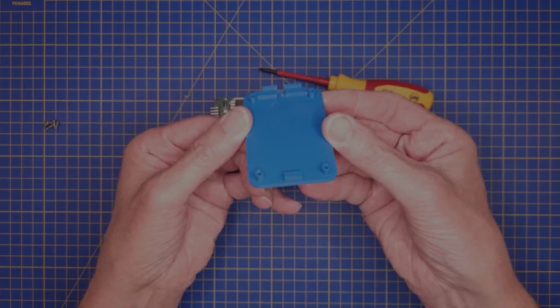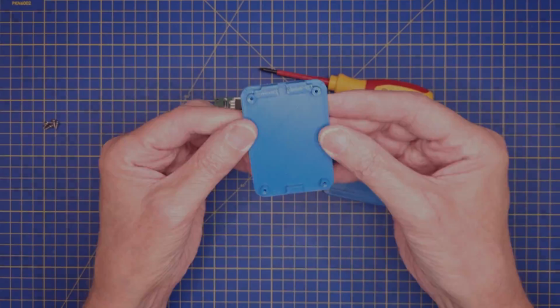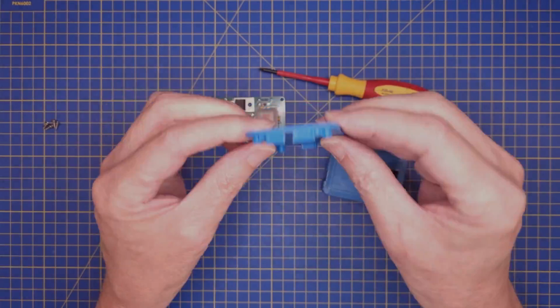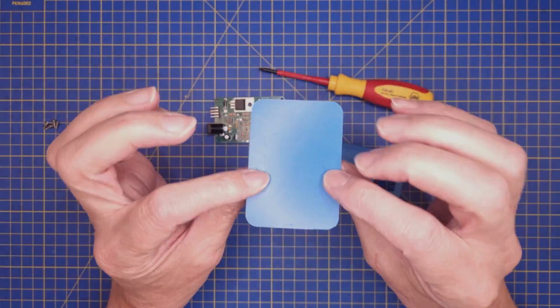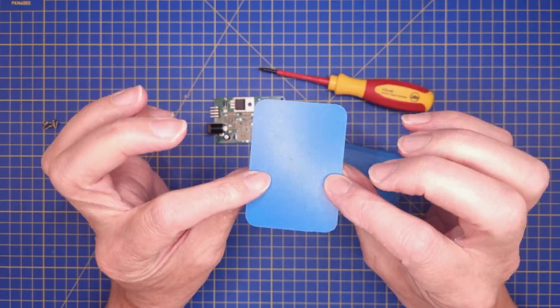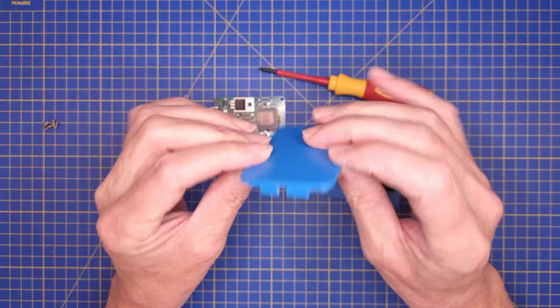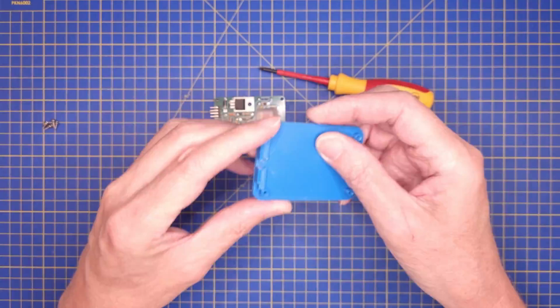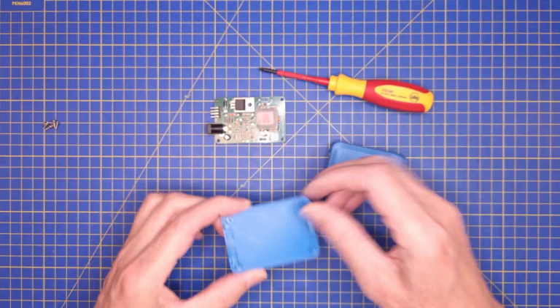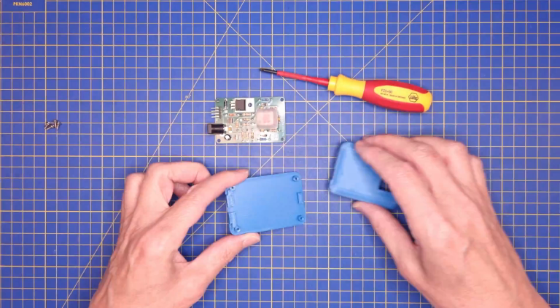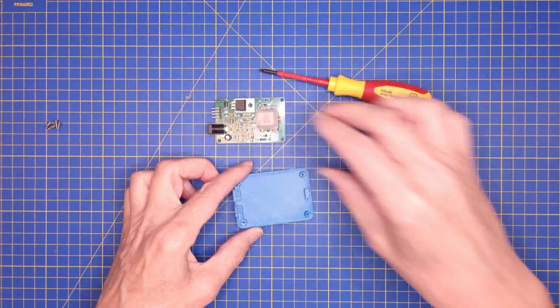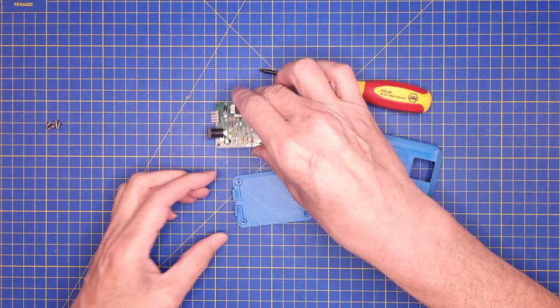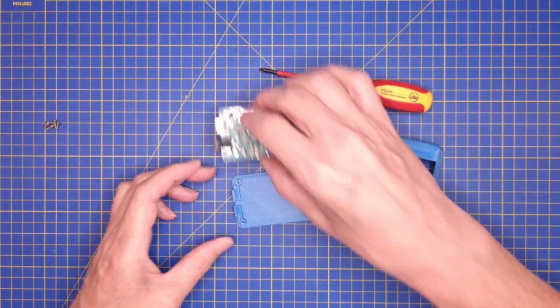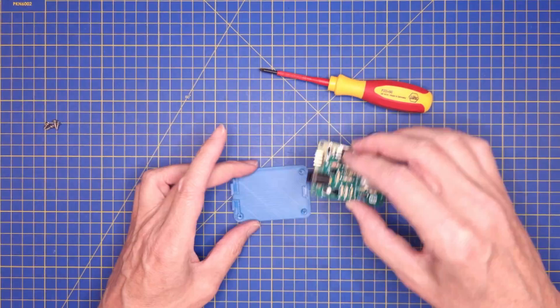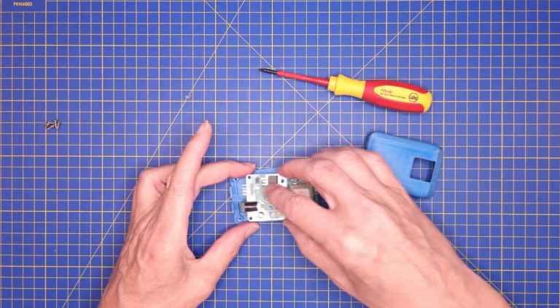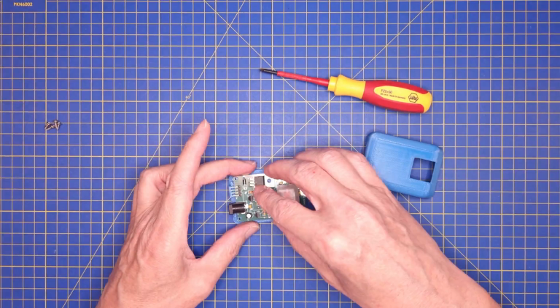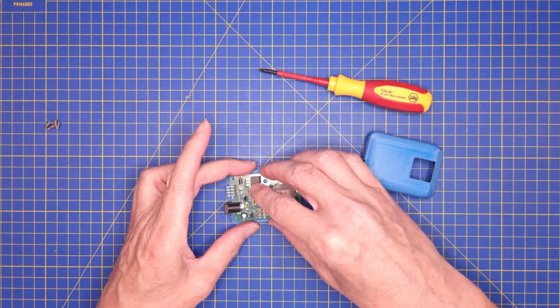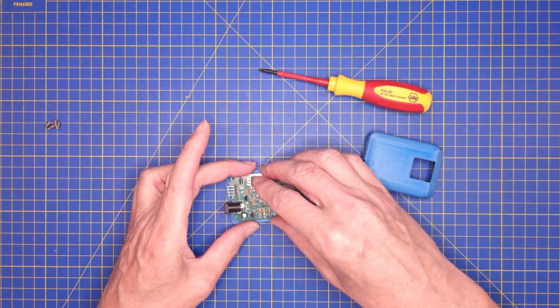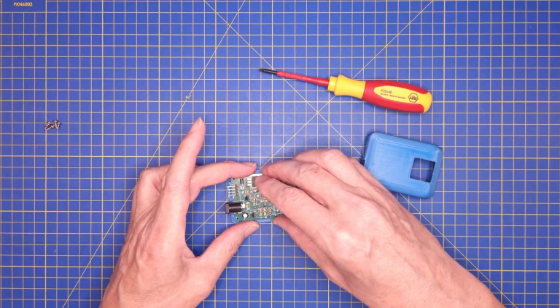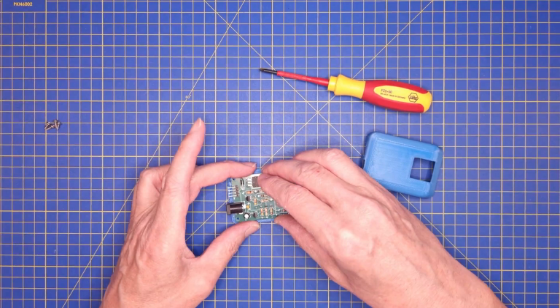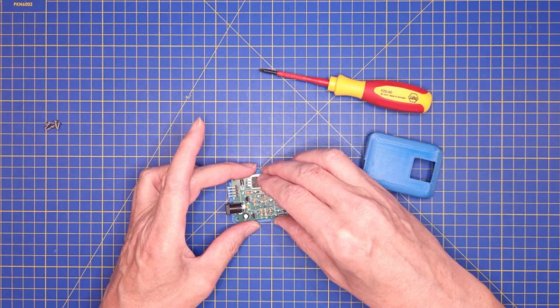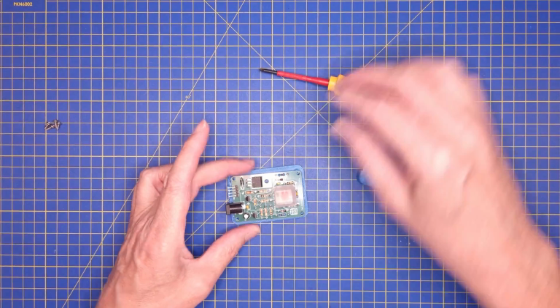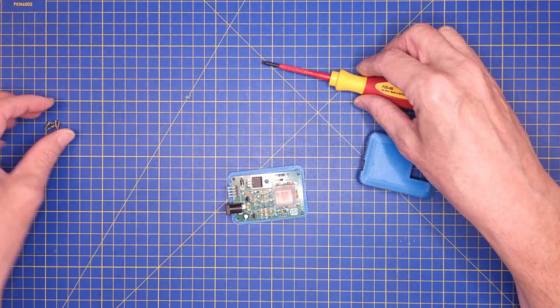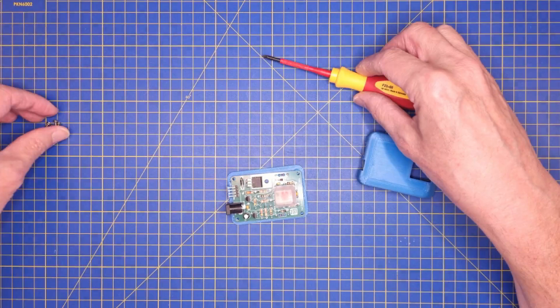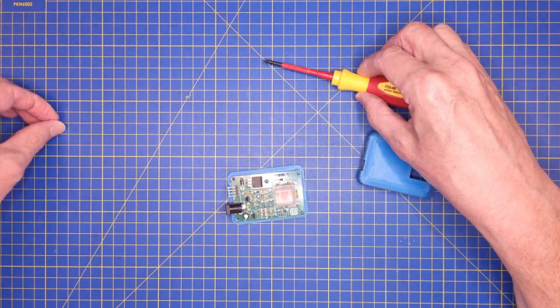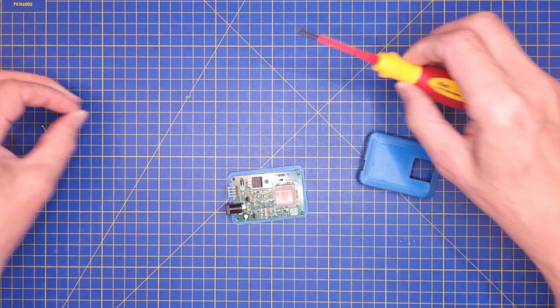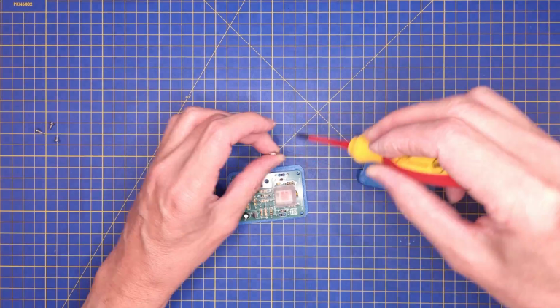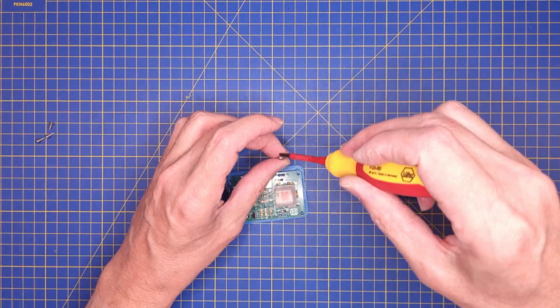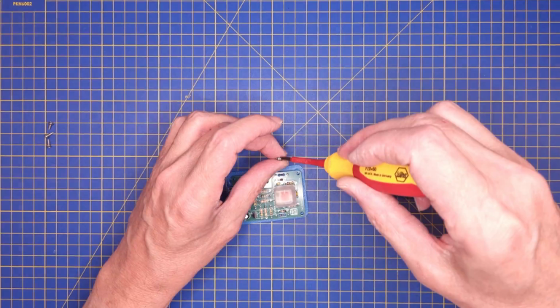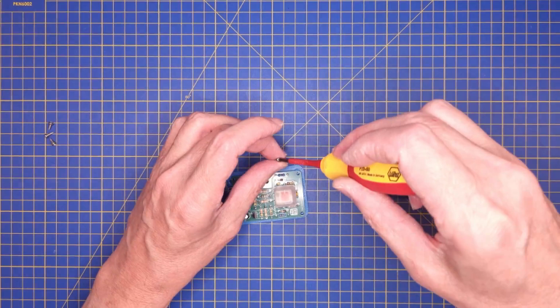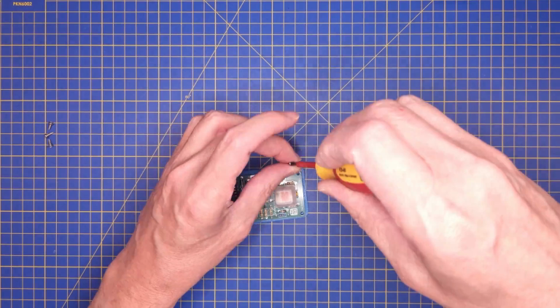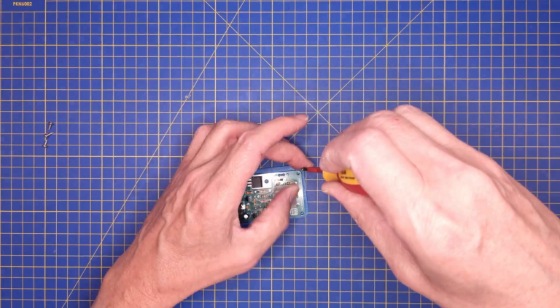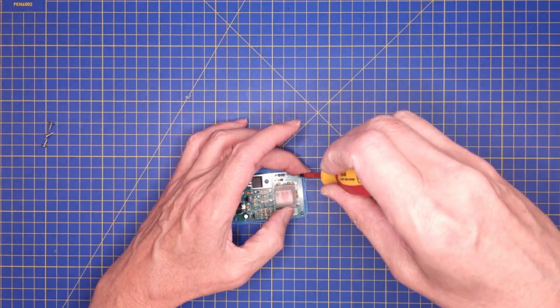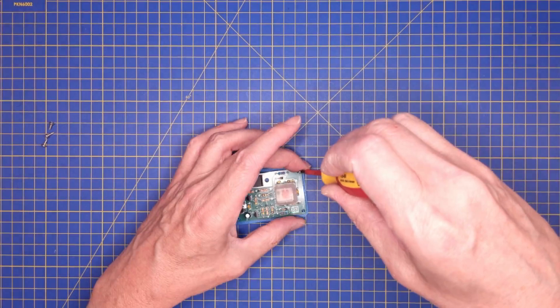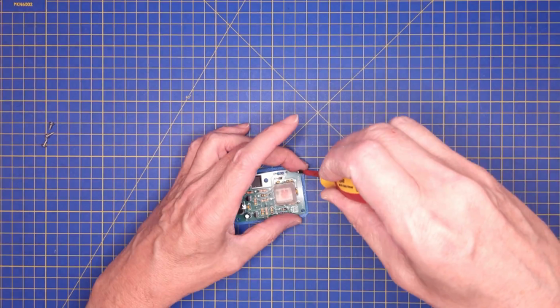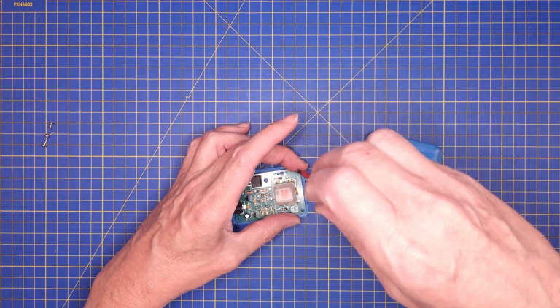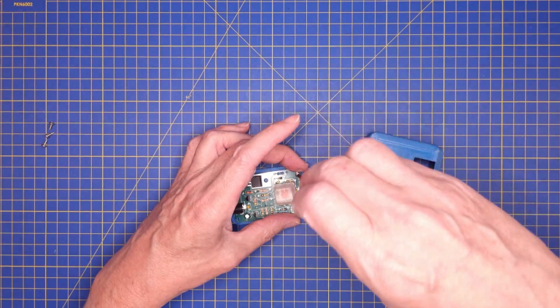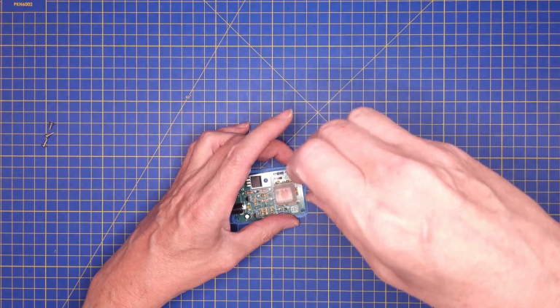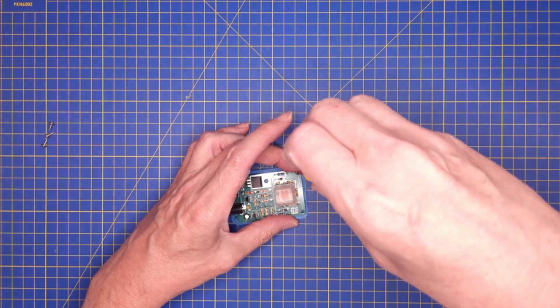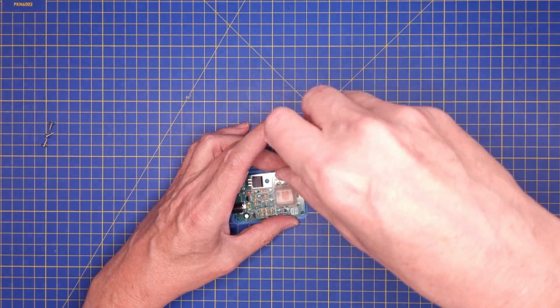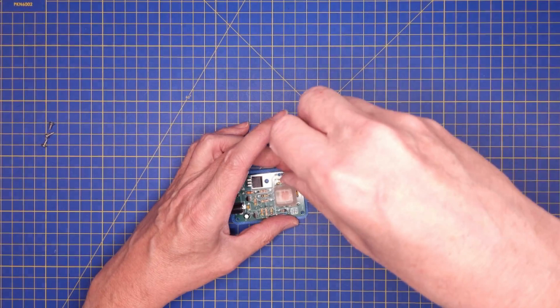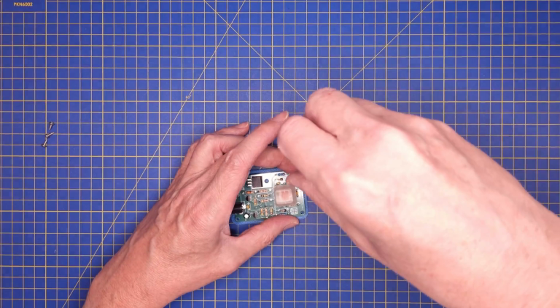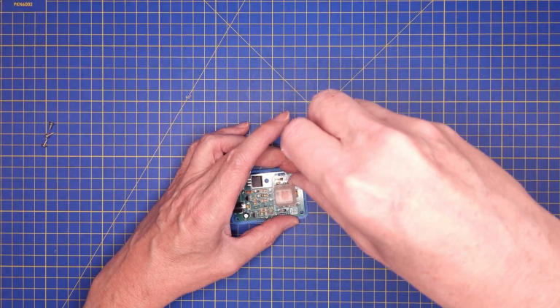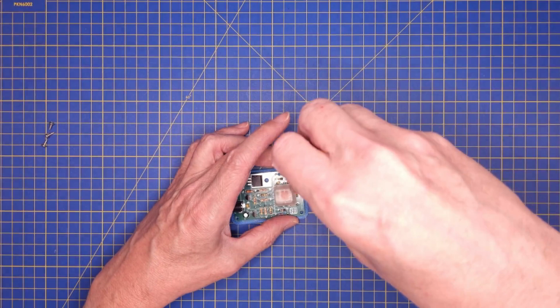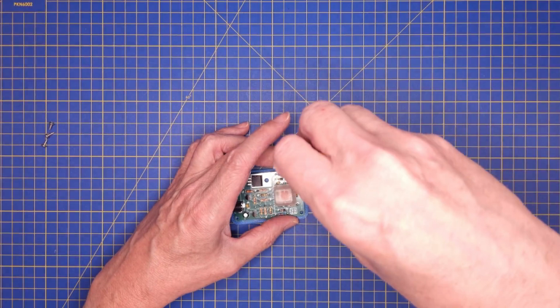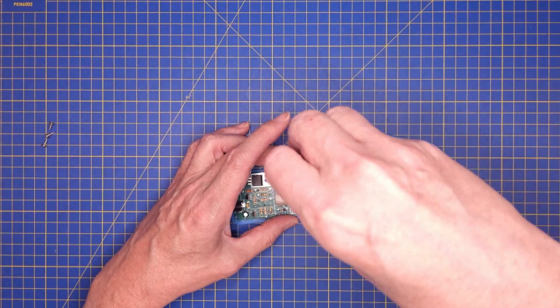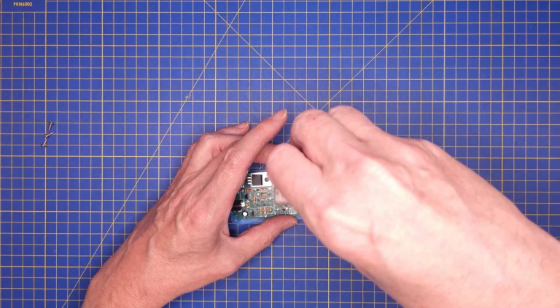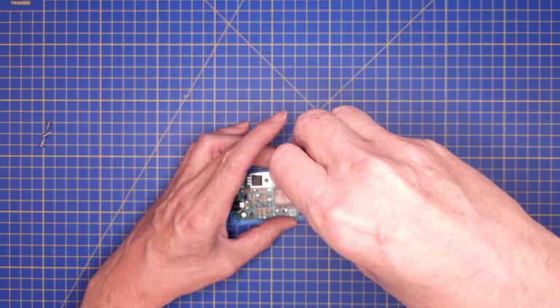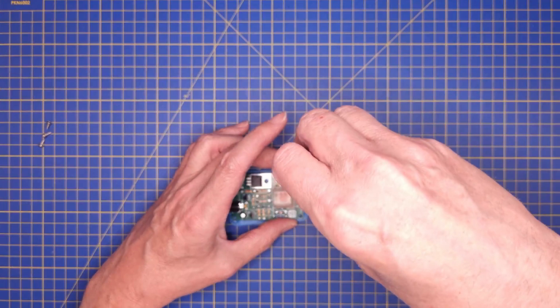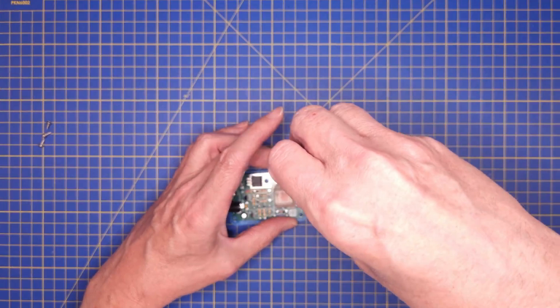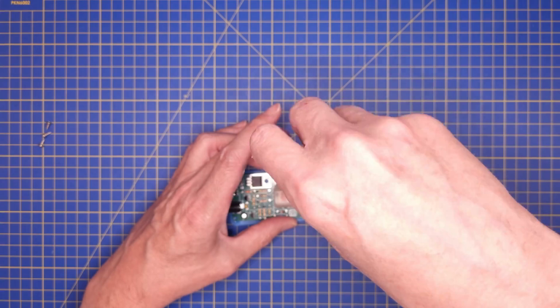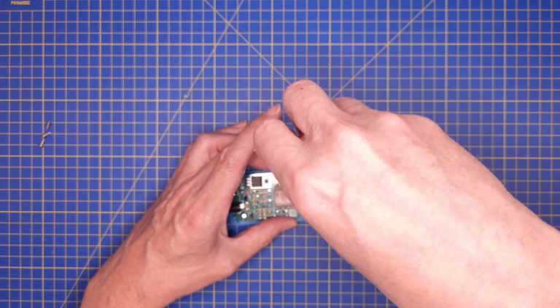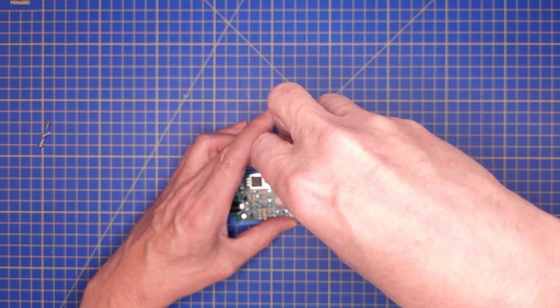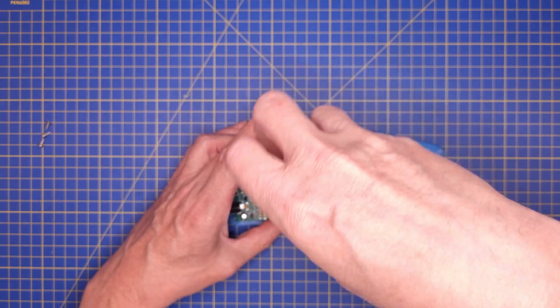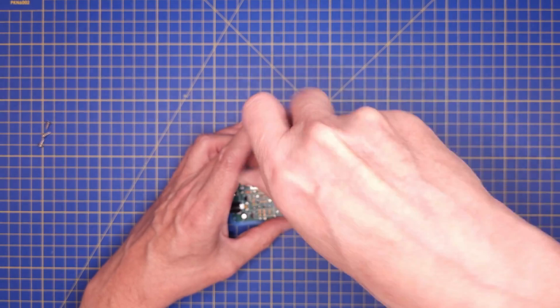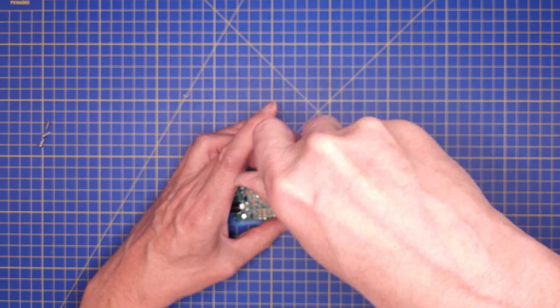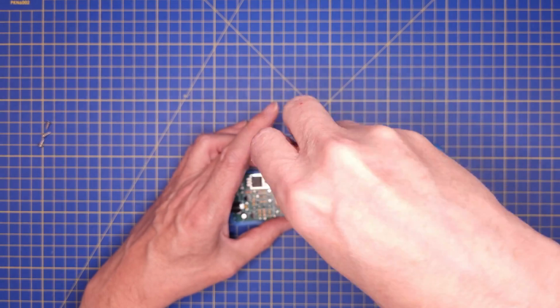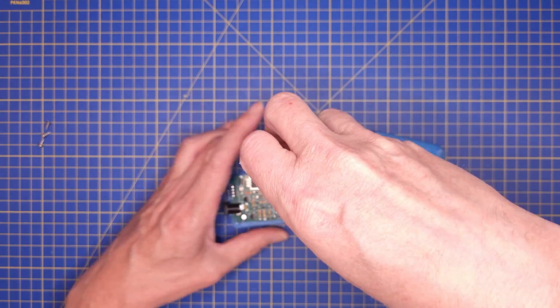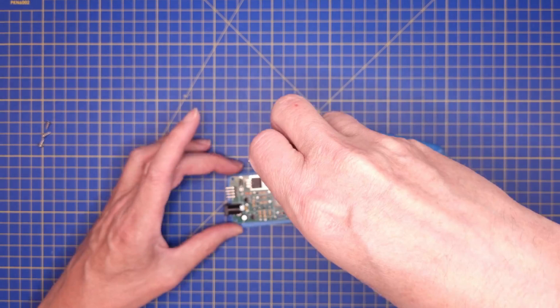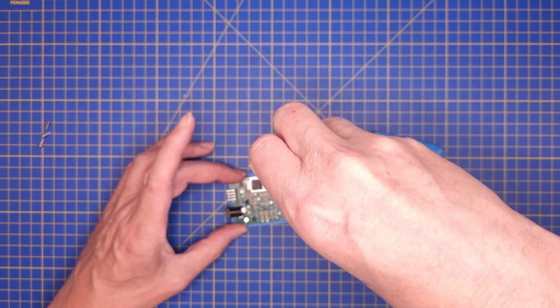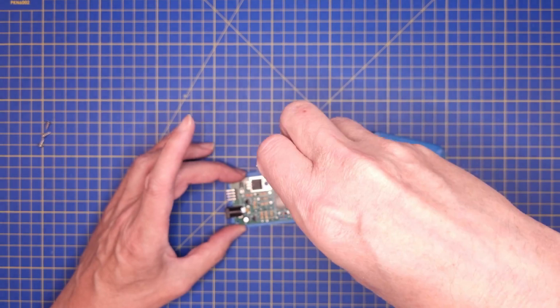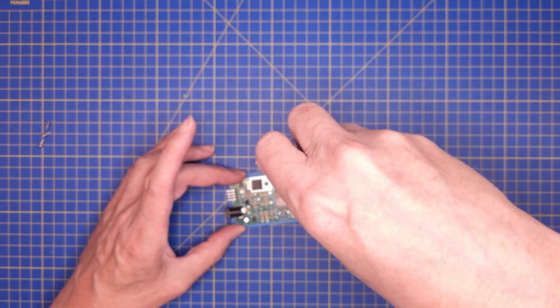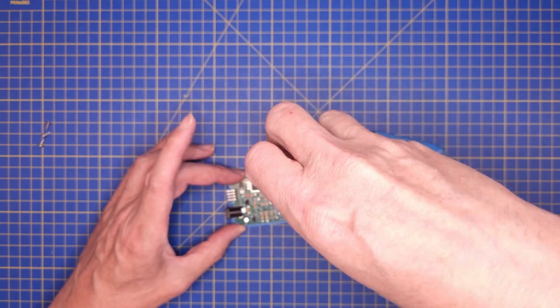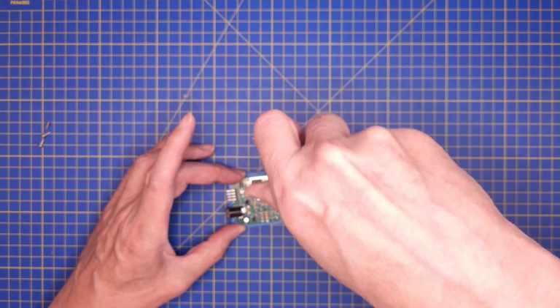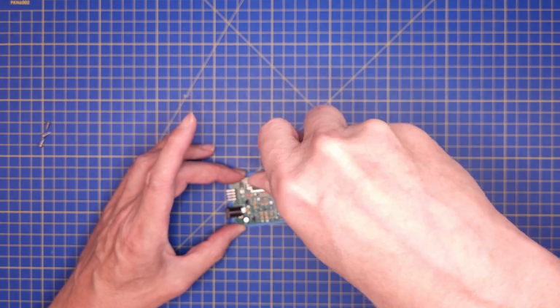The PCB is attached onto the bottom plate using four 2.2mm self-threading screws.